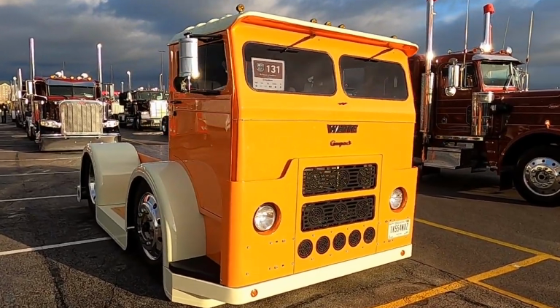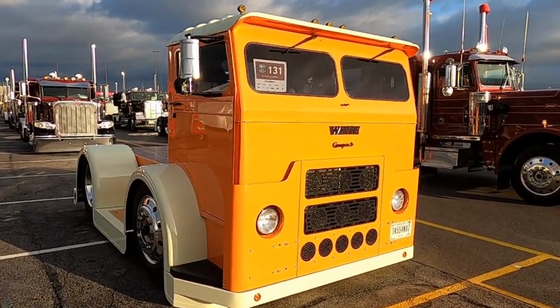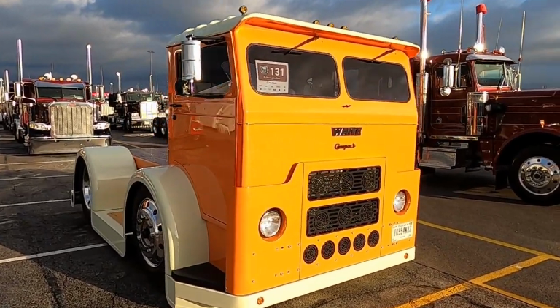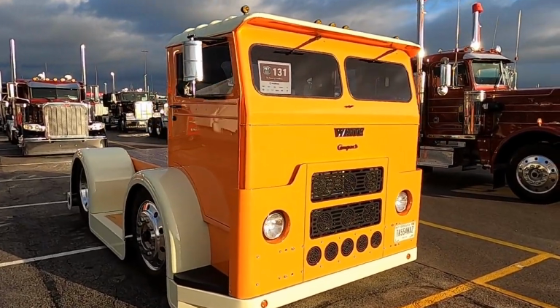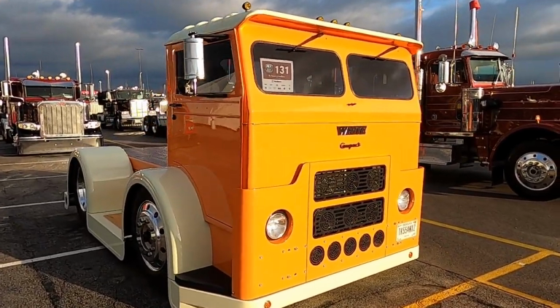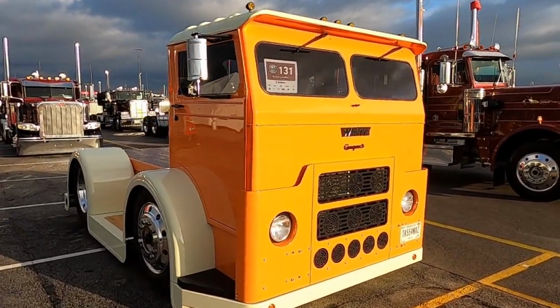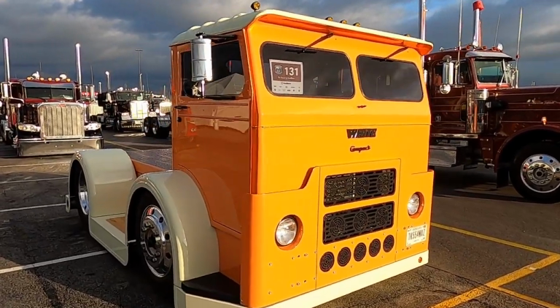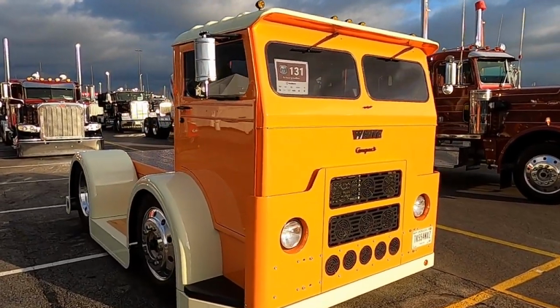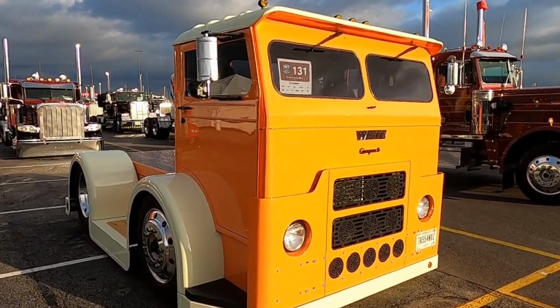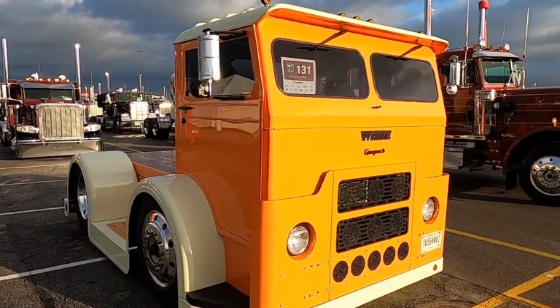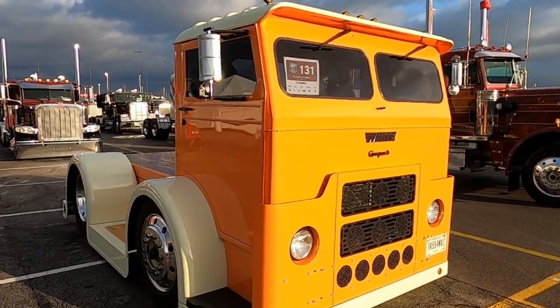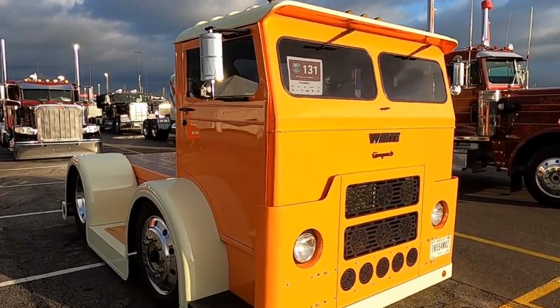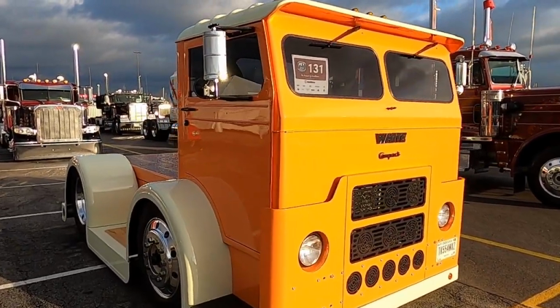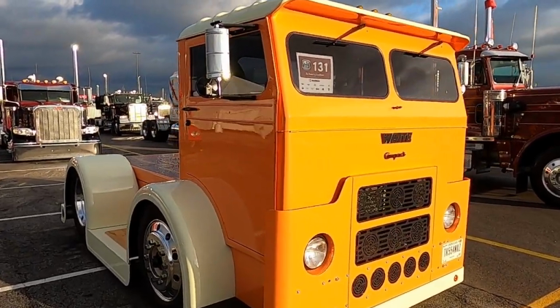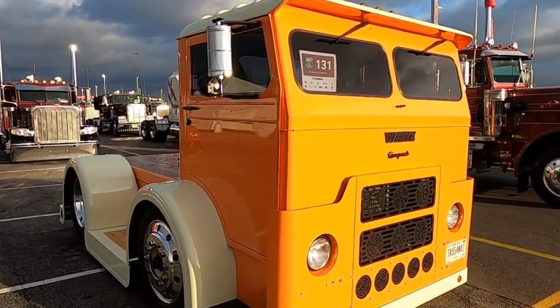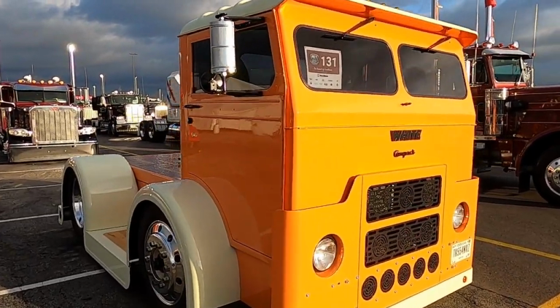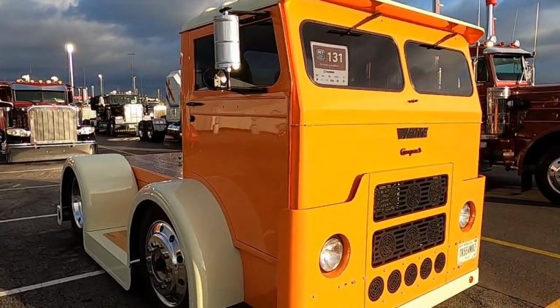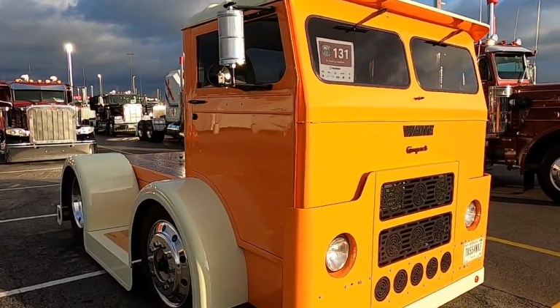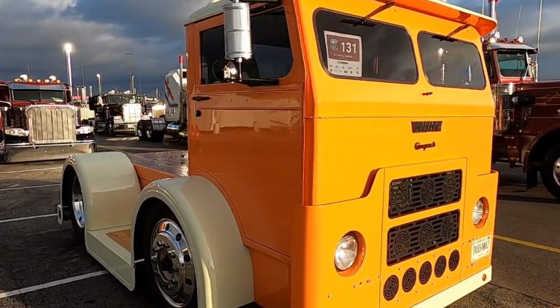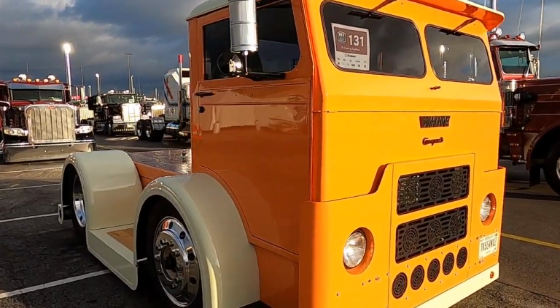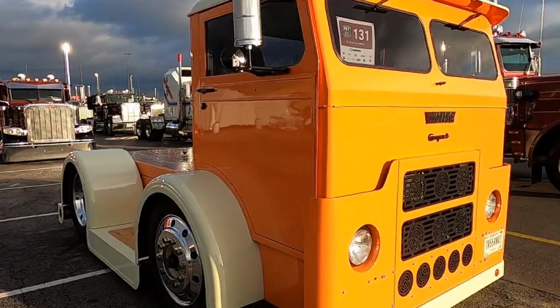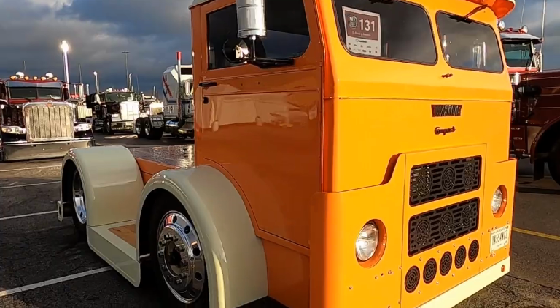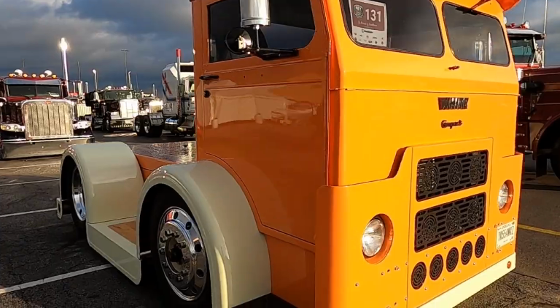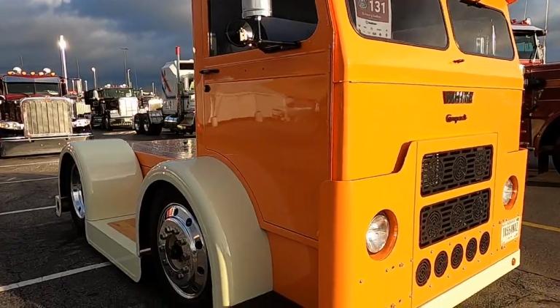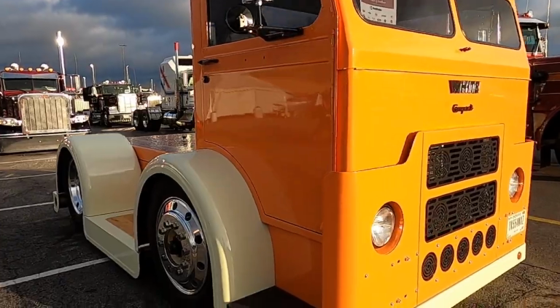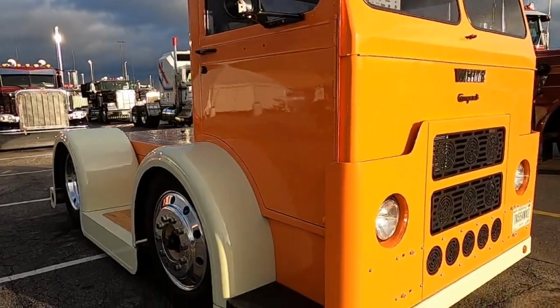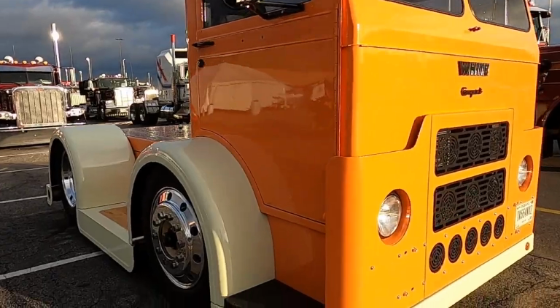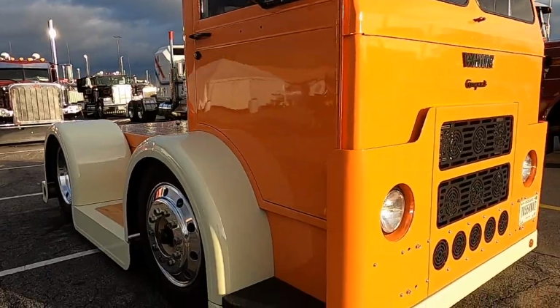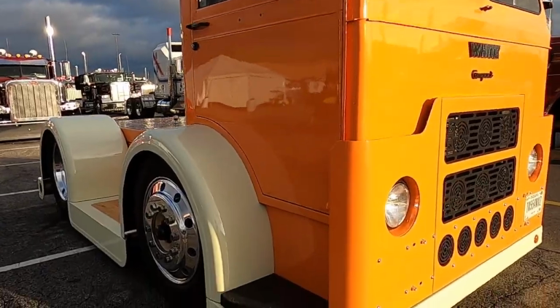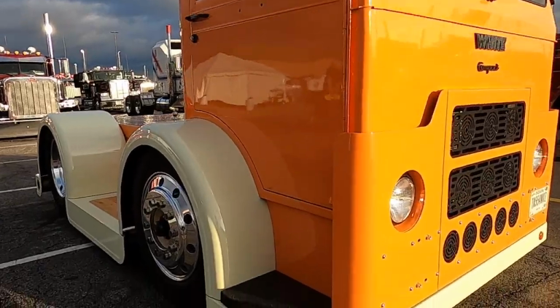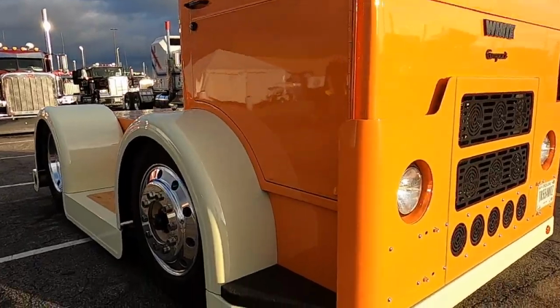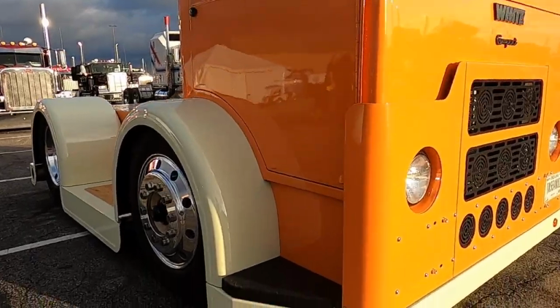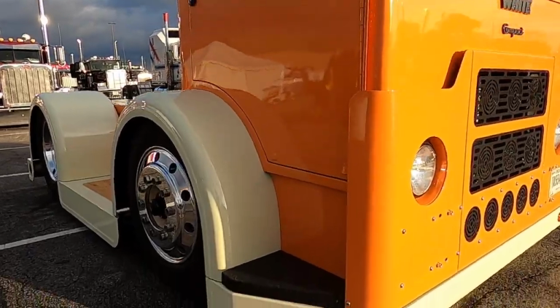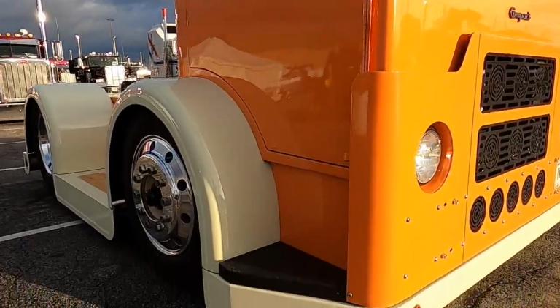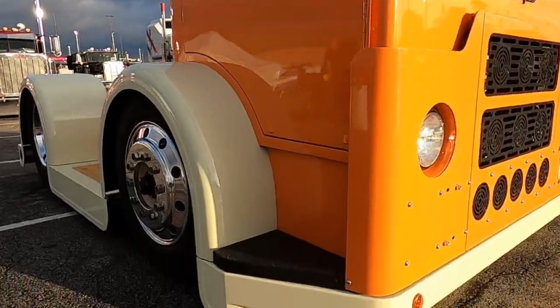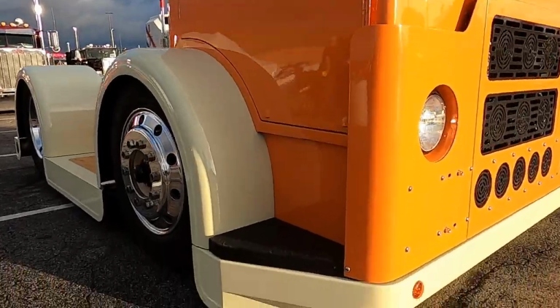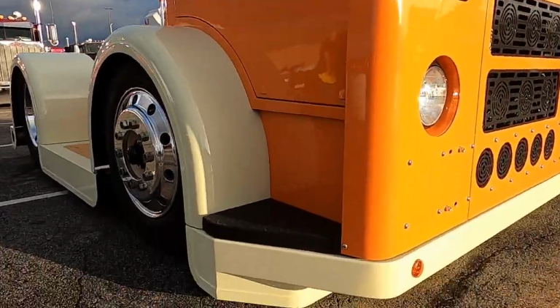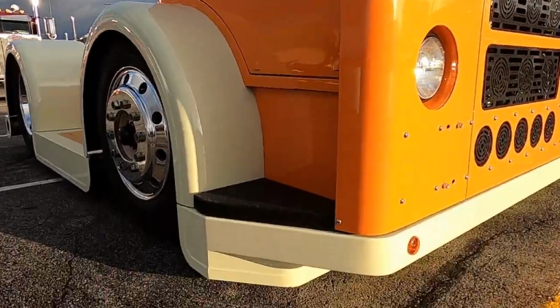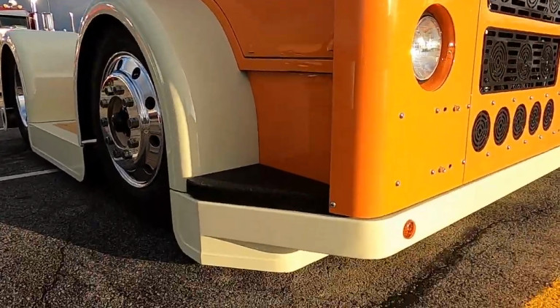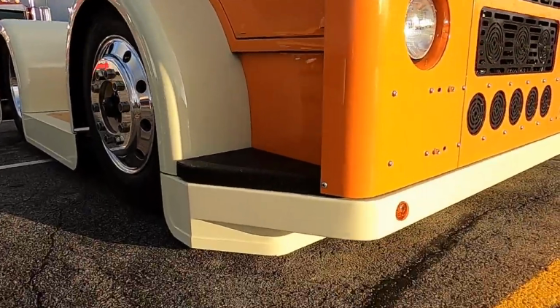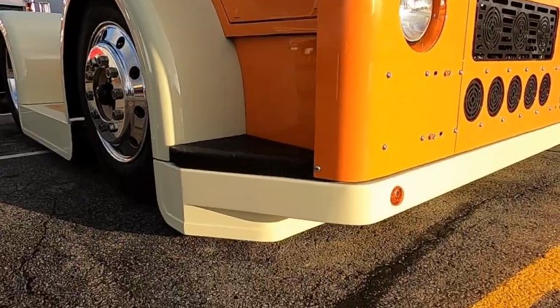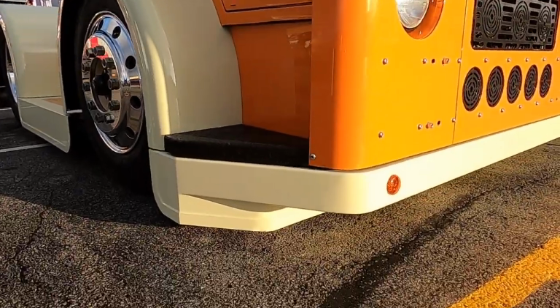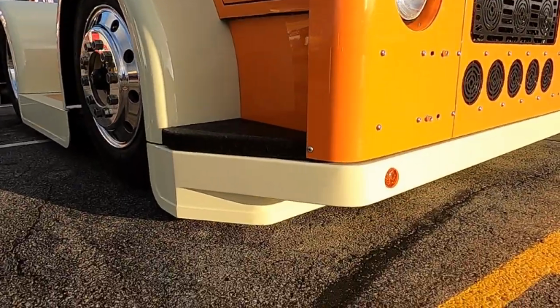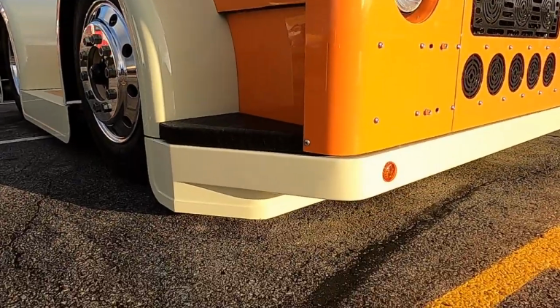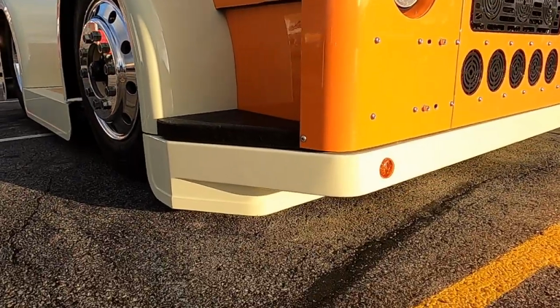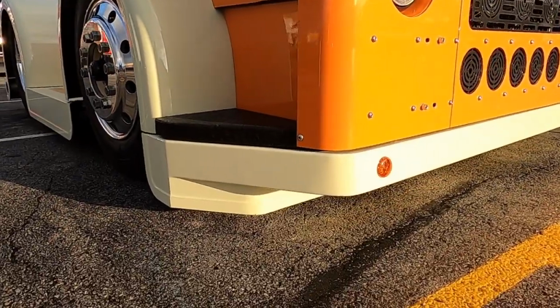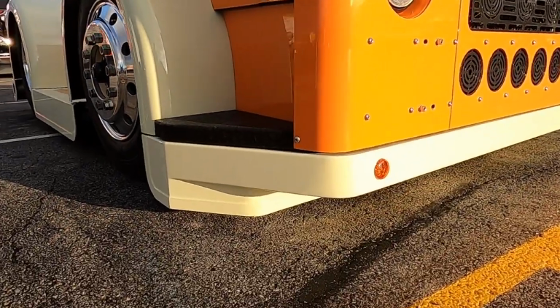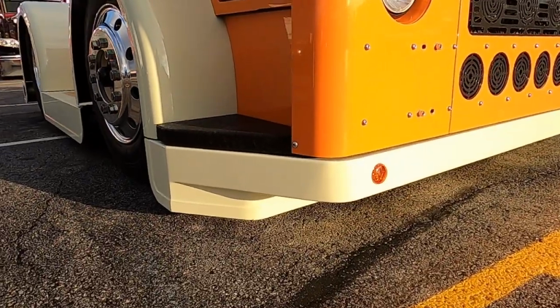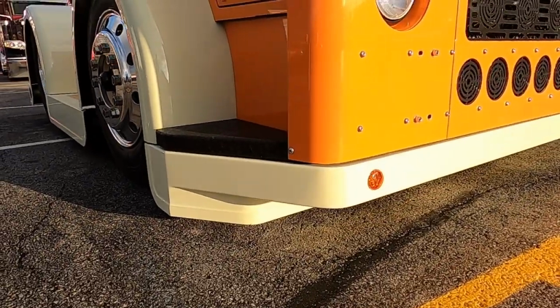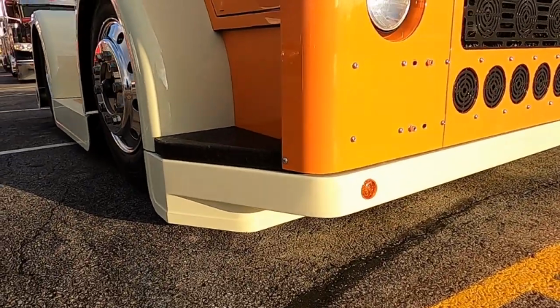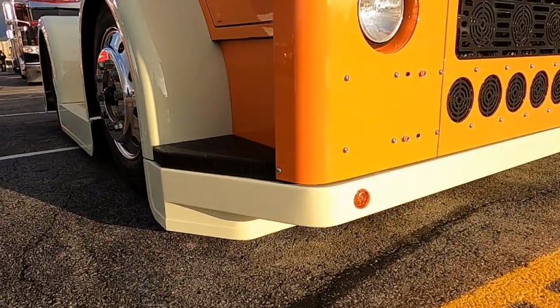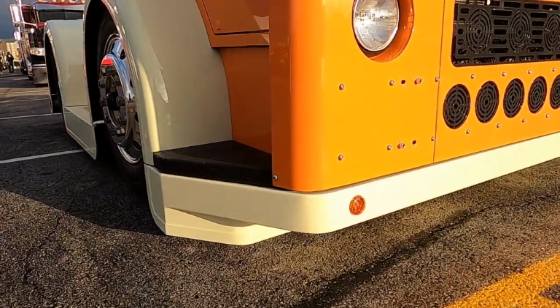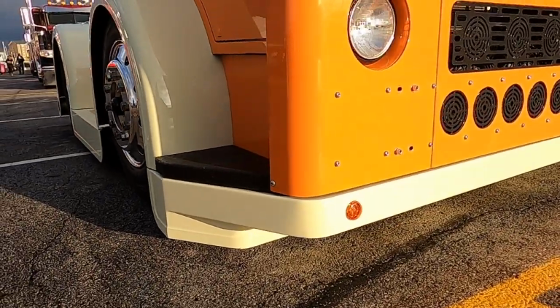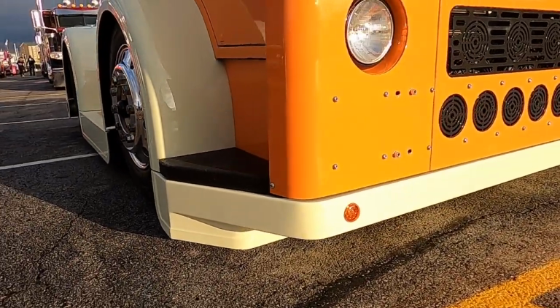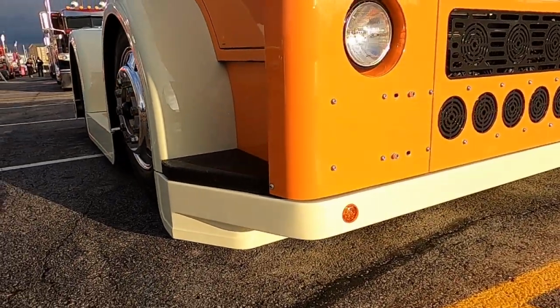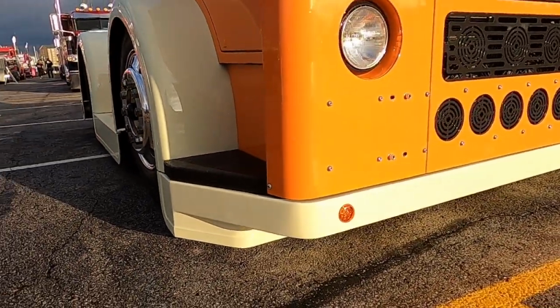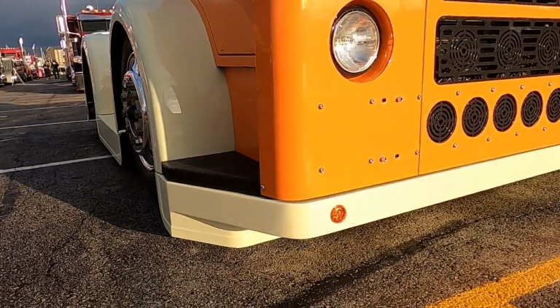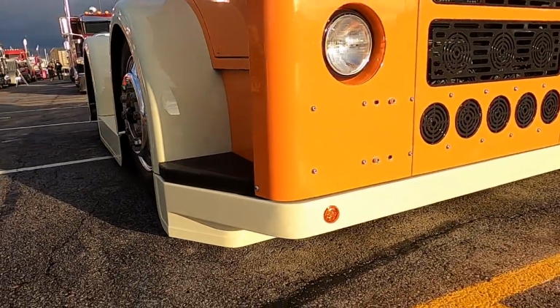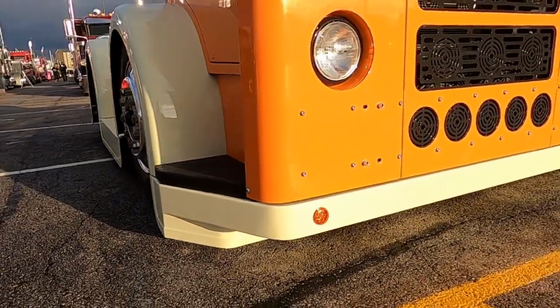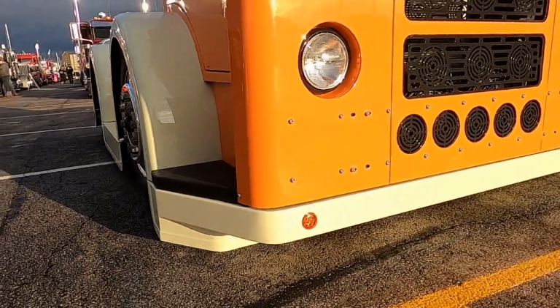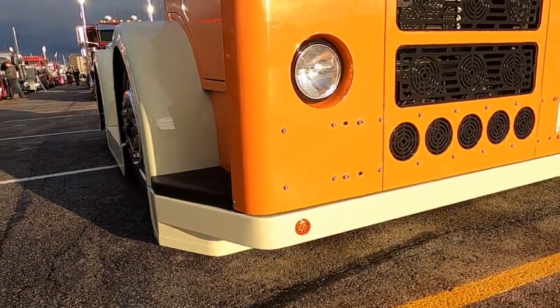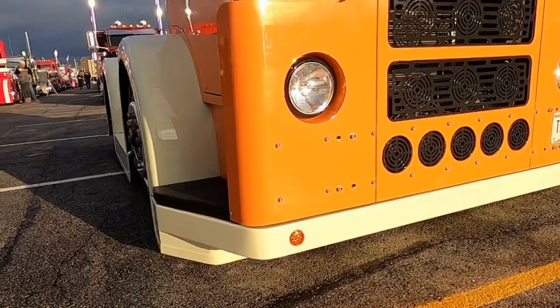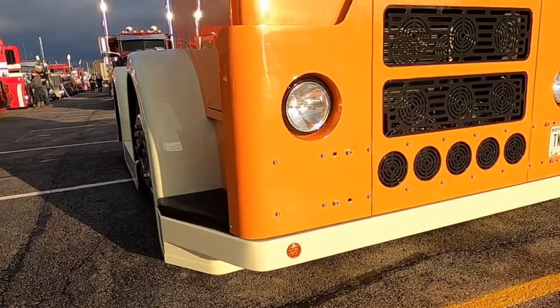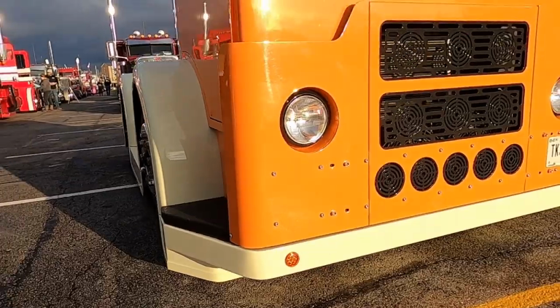I built everything except for the four fenders — I bought those — but I built everything else that's on the body. Of course, I didn't build the body, but I modified the hell out of it.